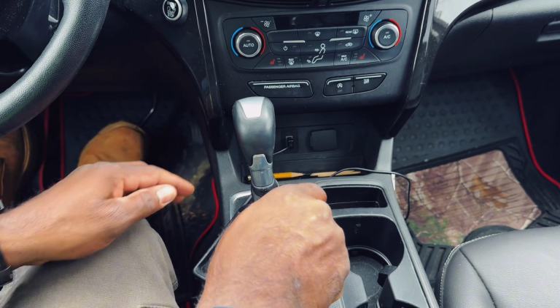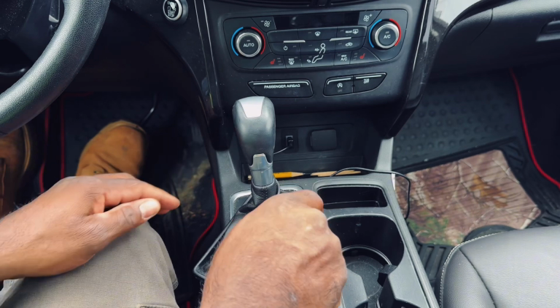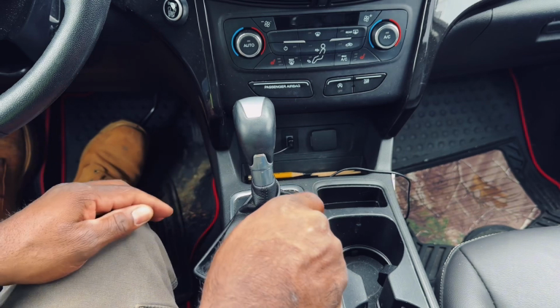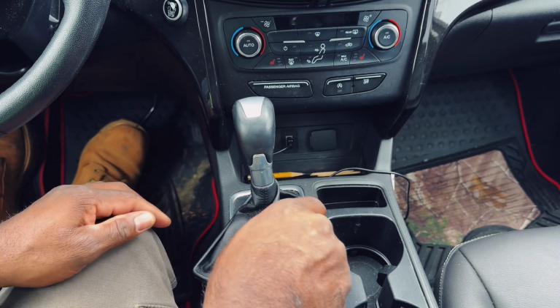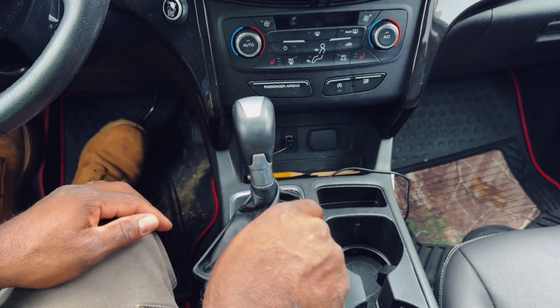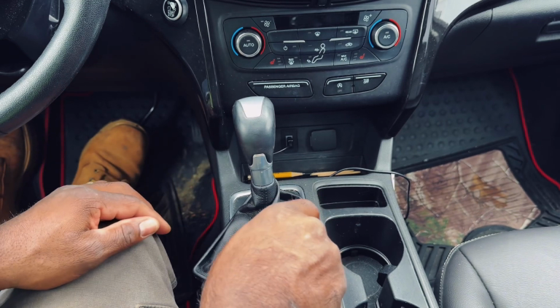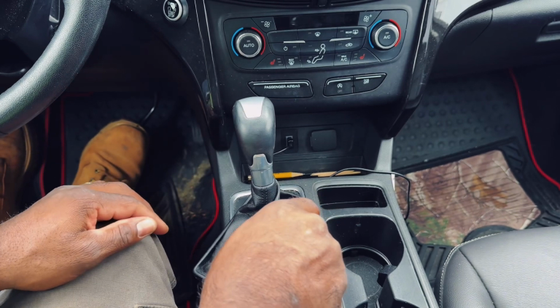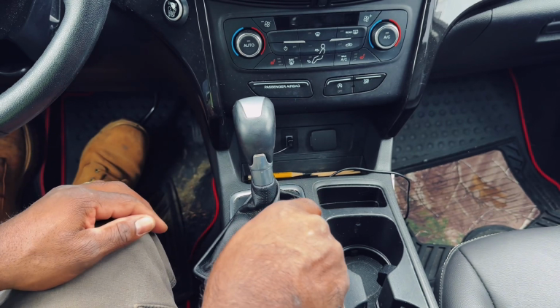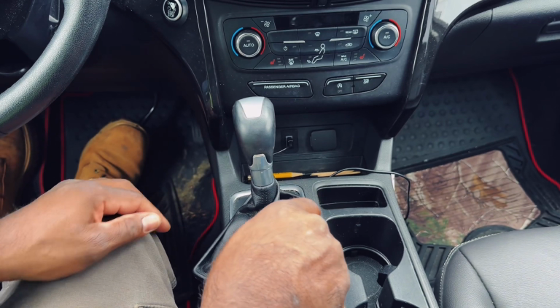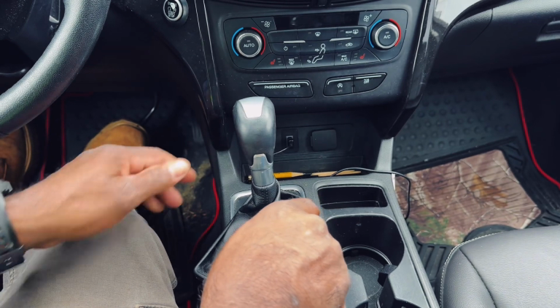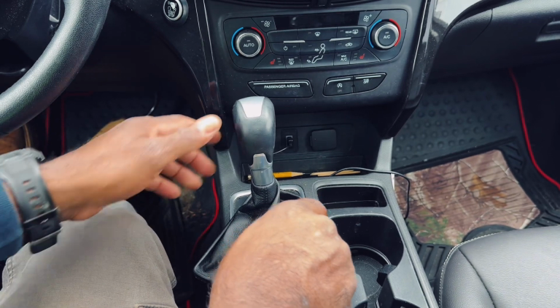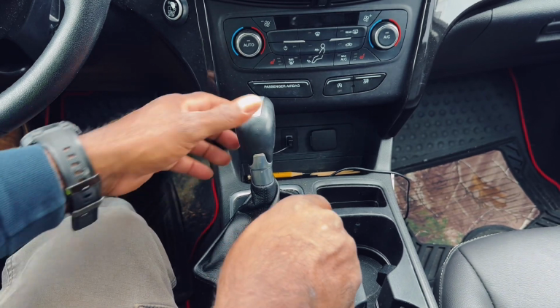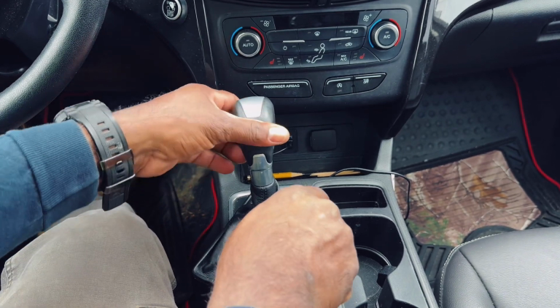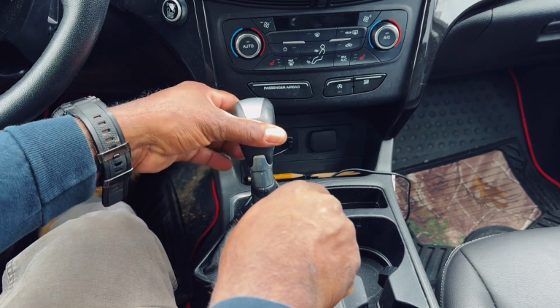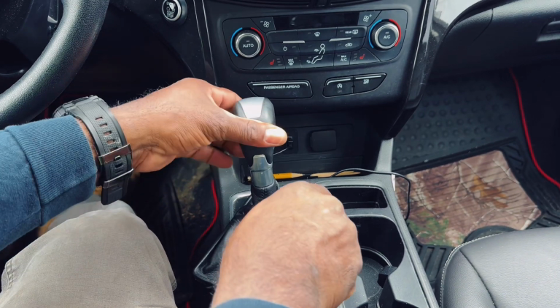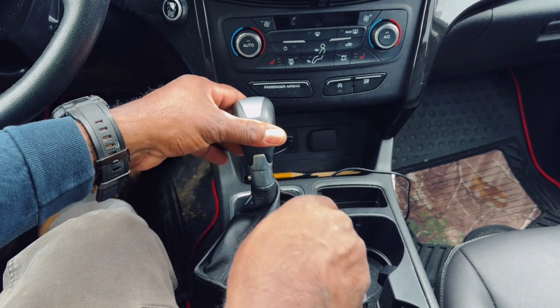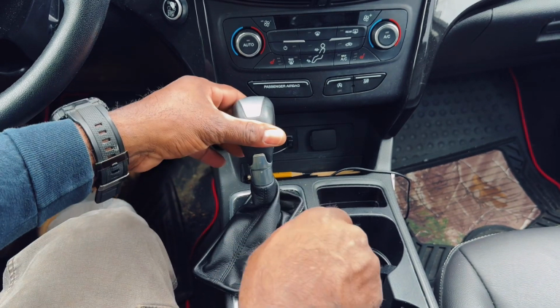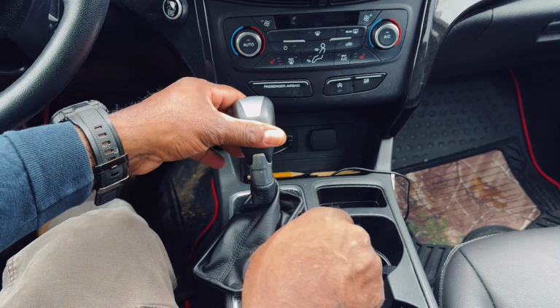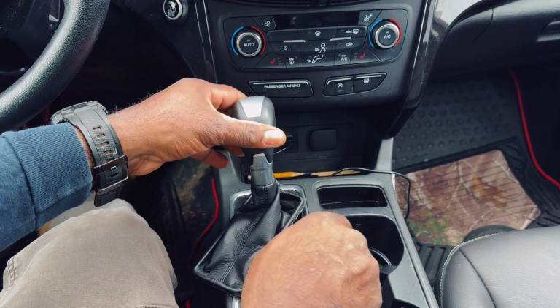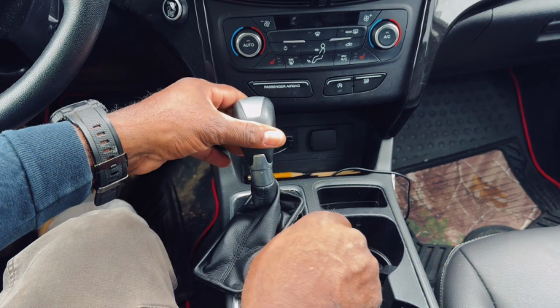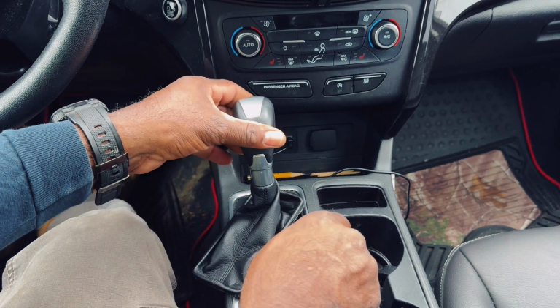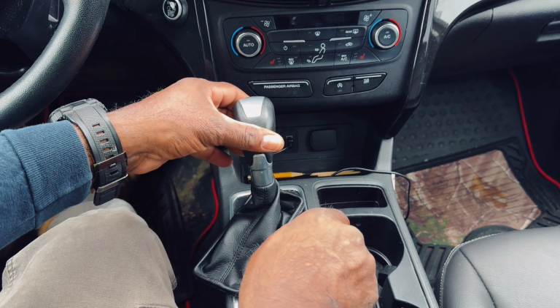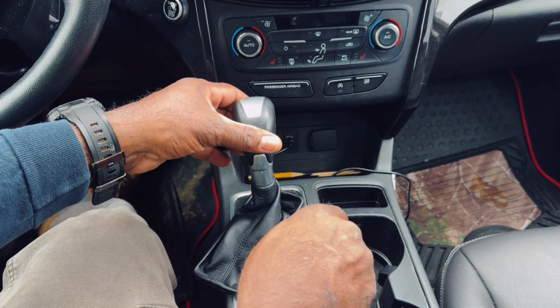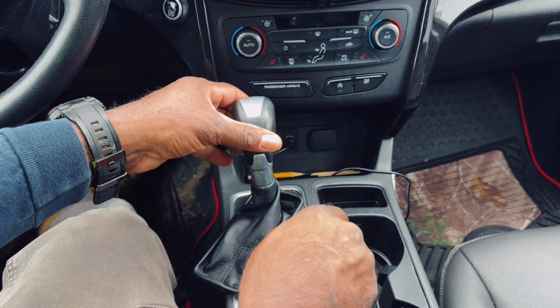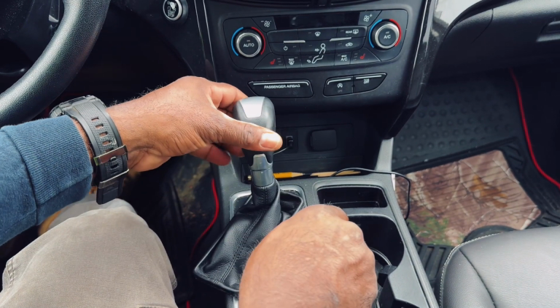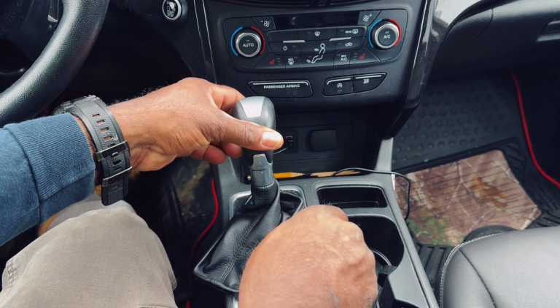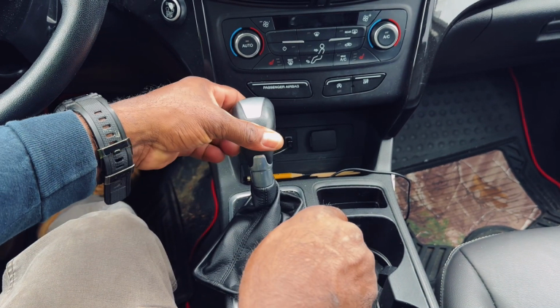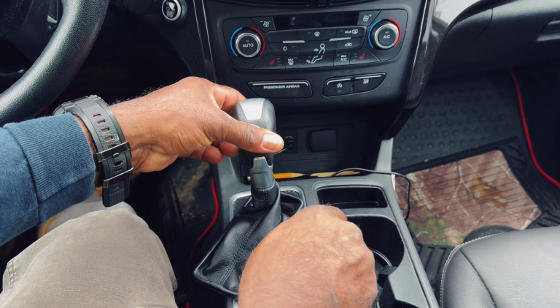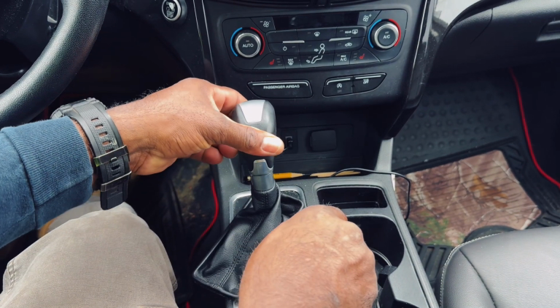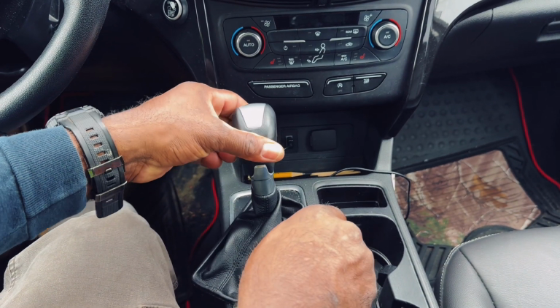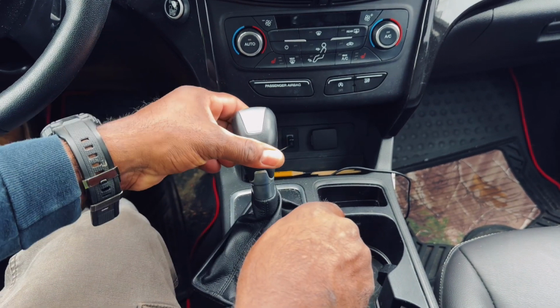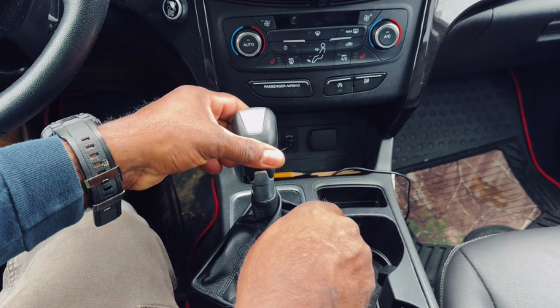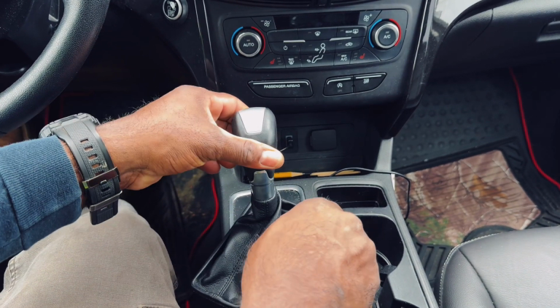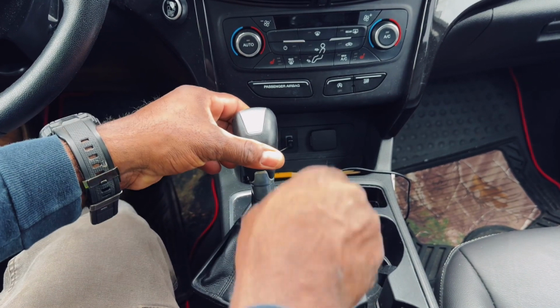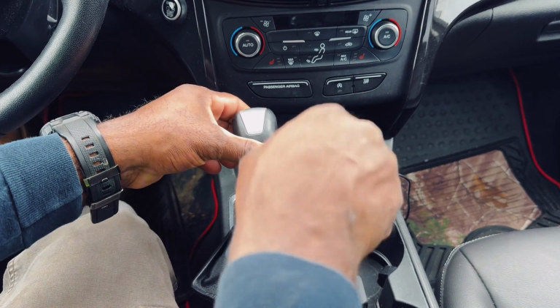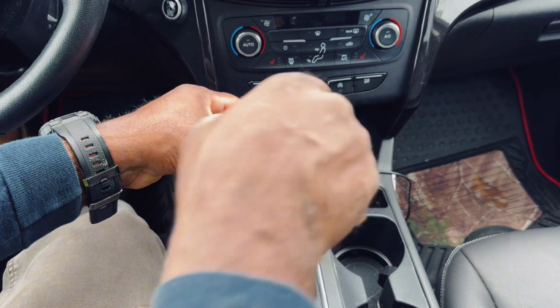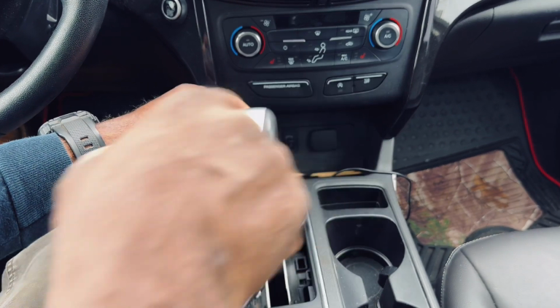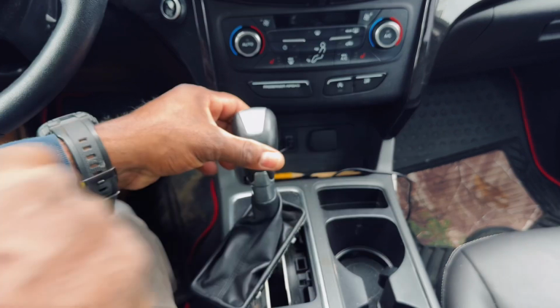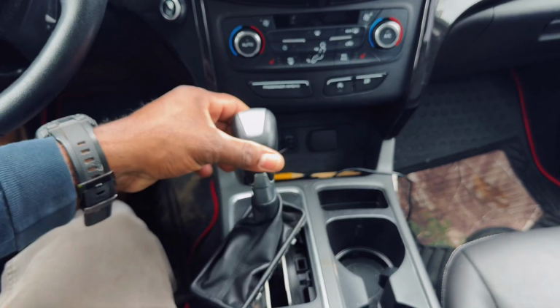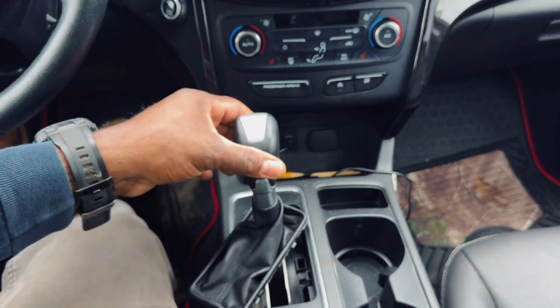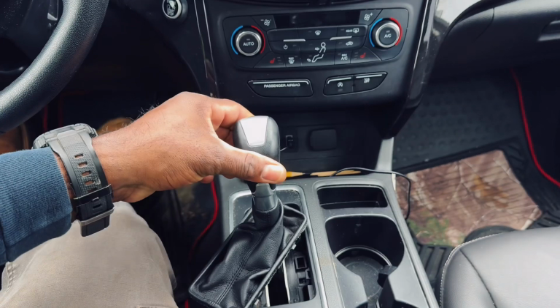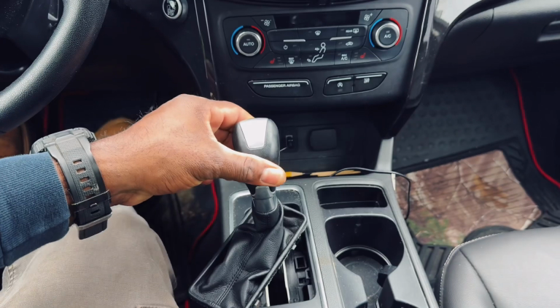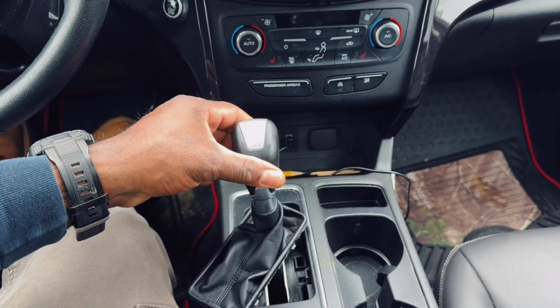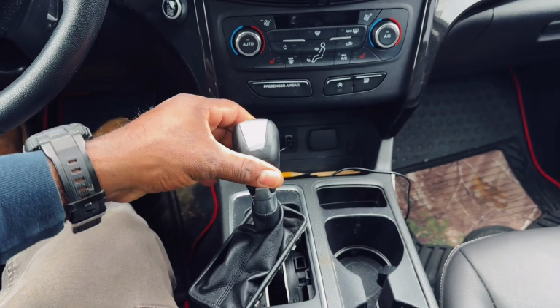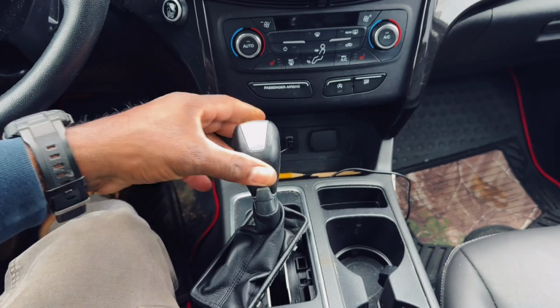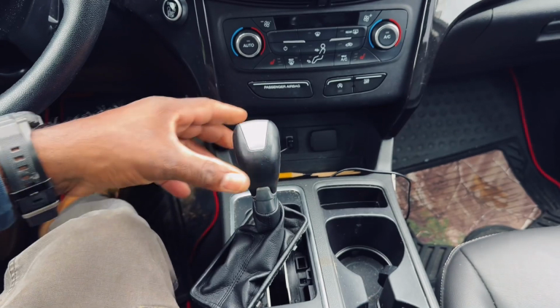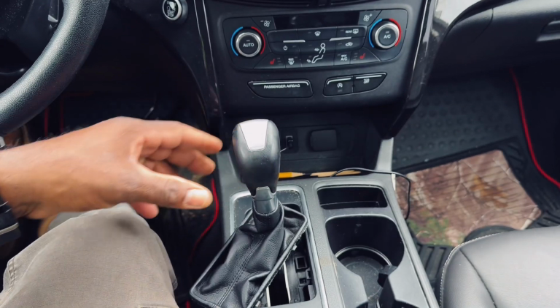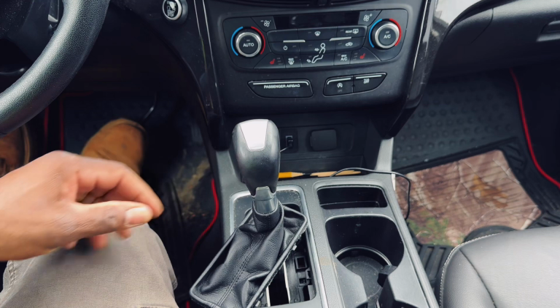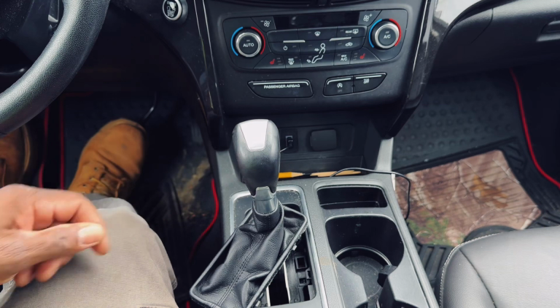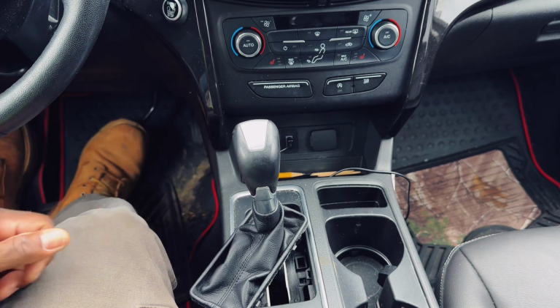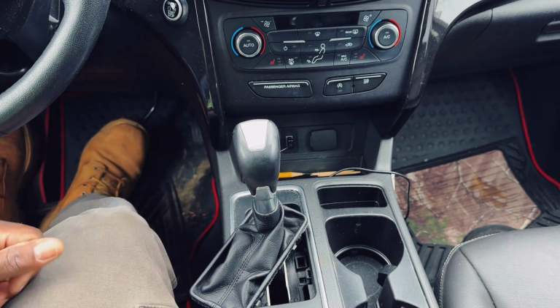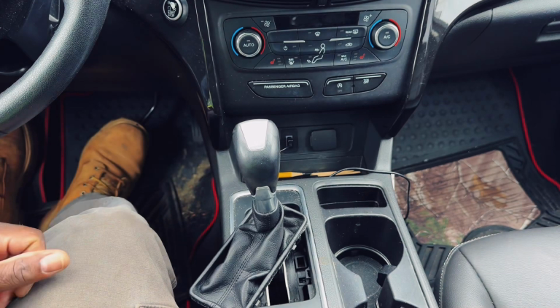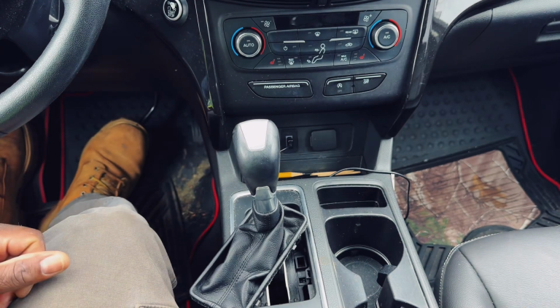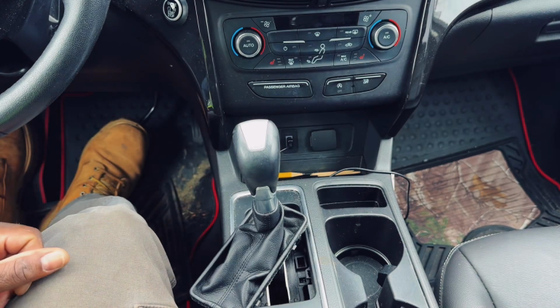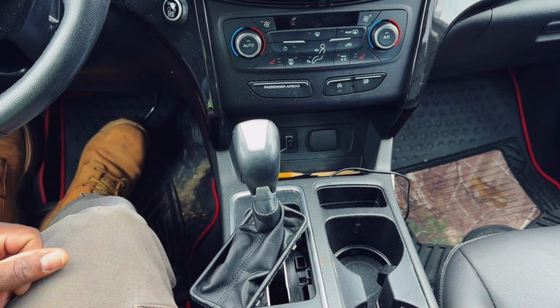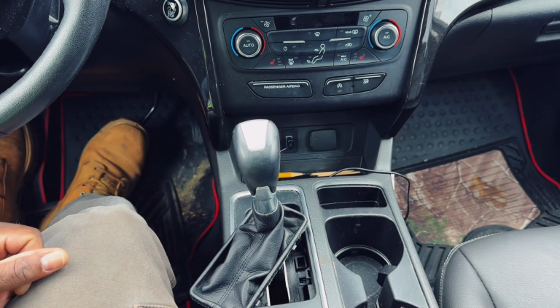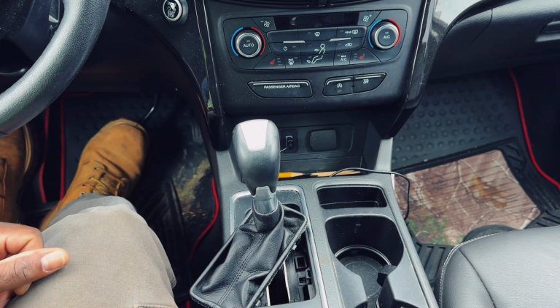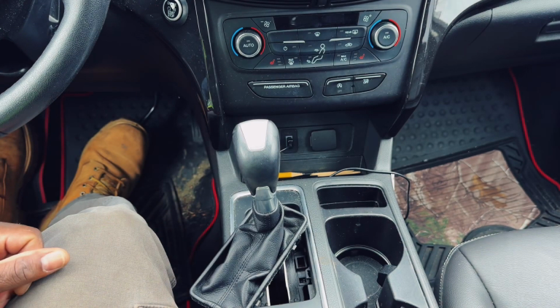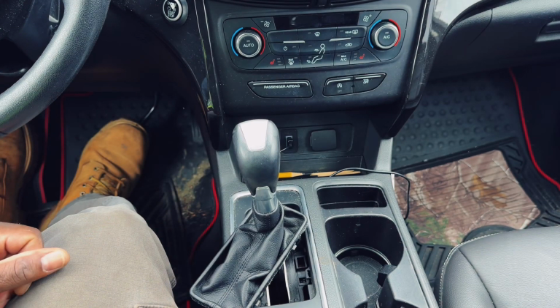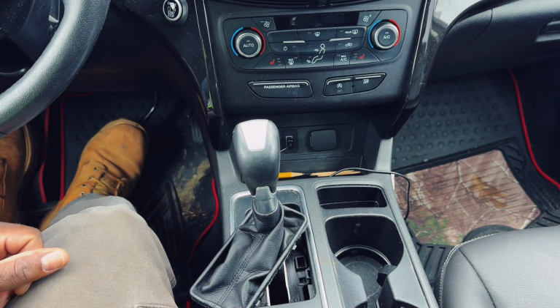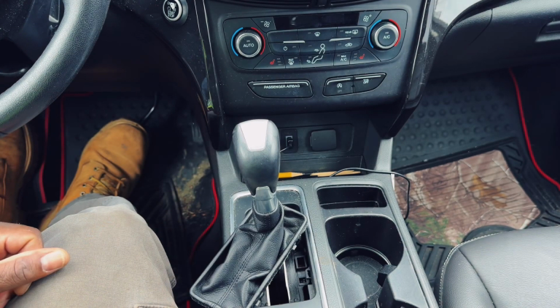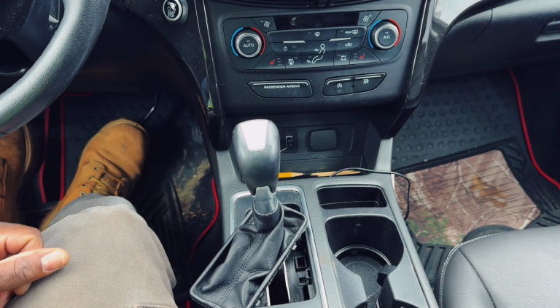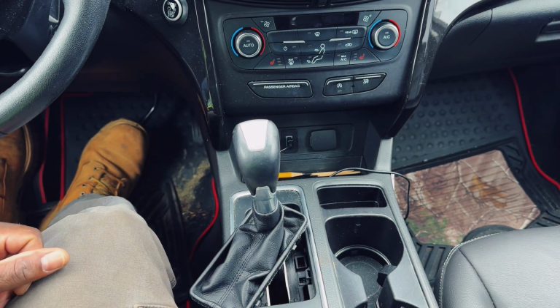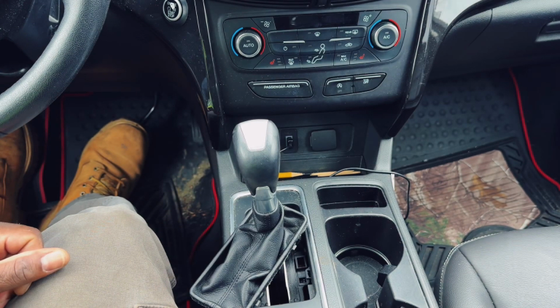Make sure your foot is on the brake. Push it forward and just pull the gear shift back and it should go into neutral.